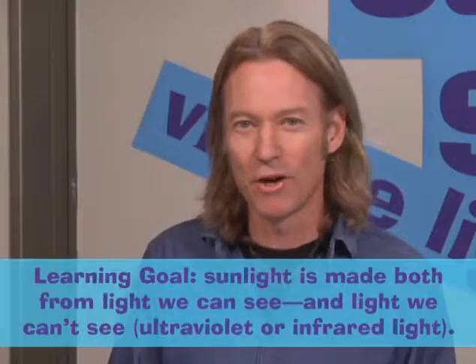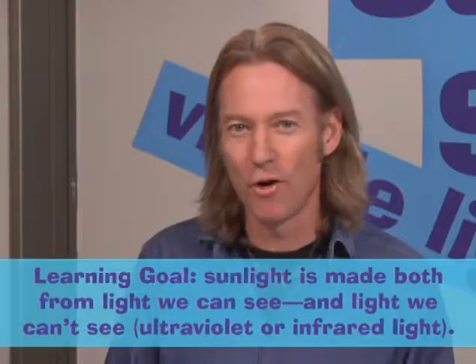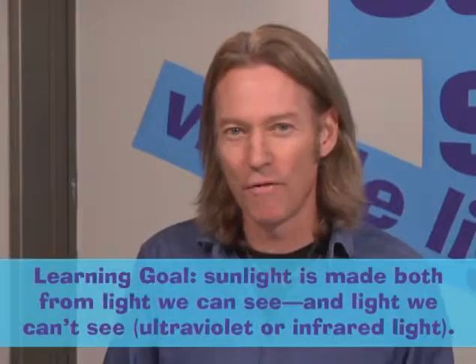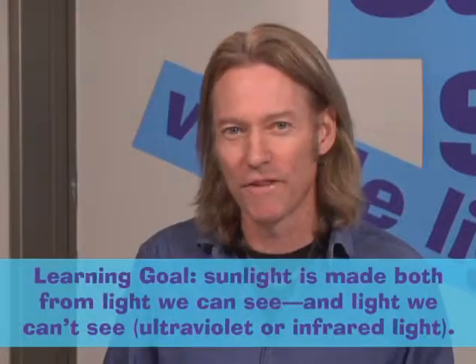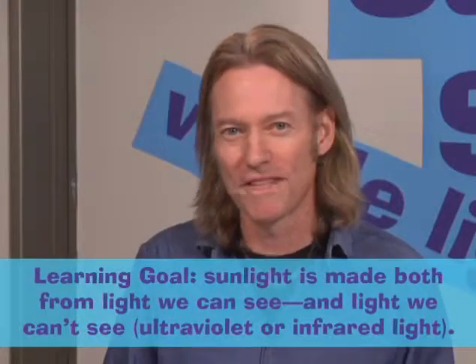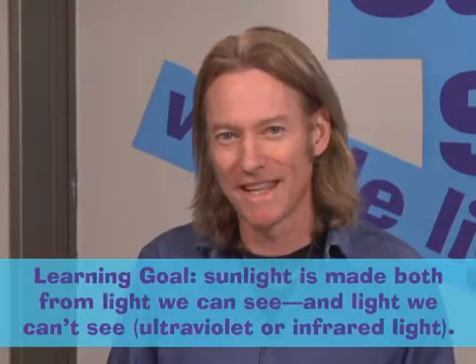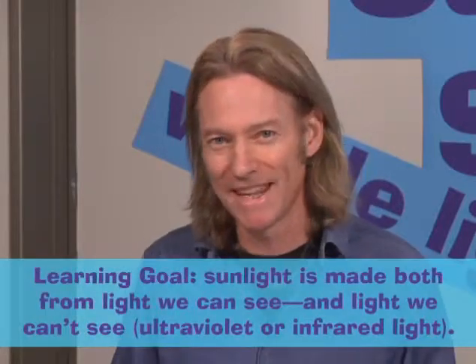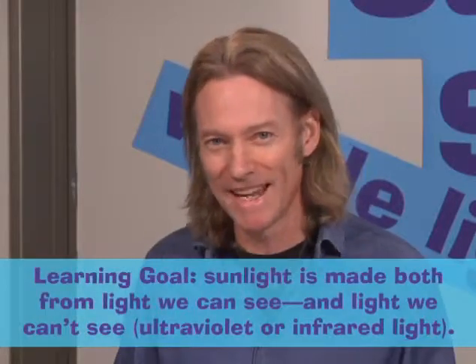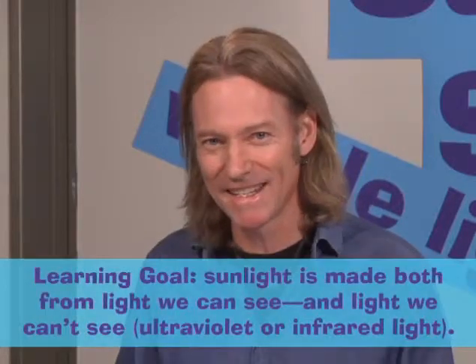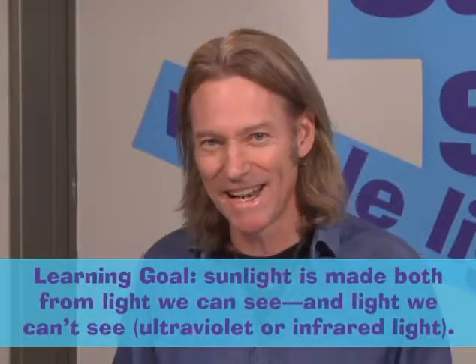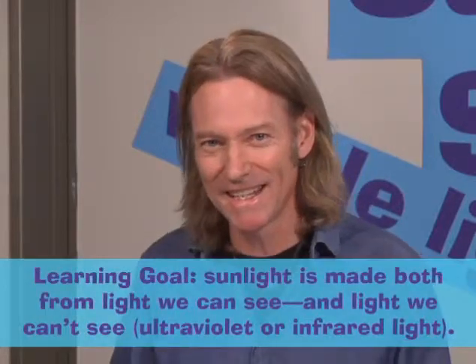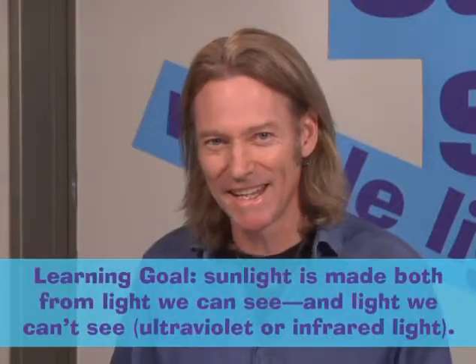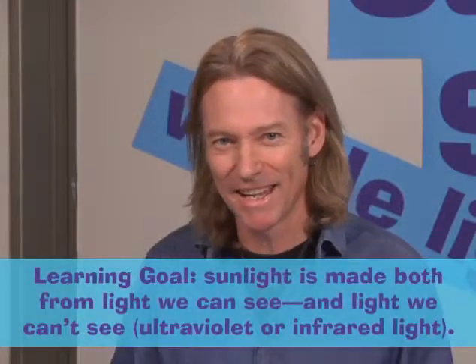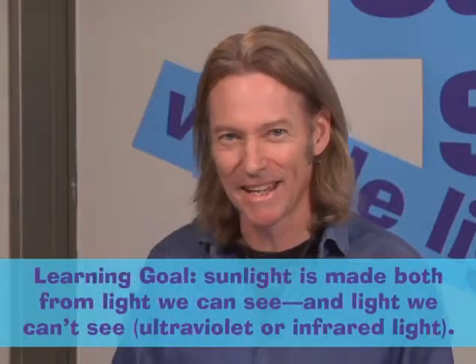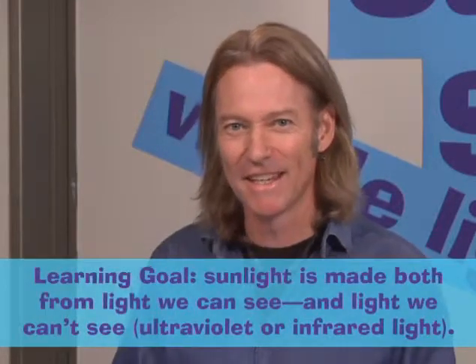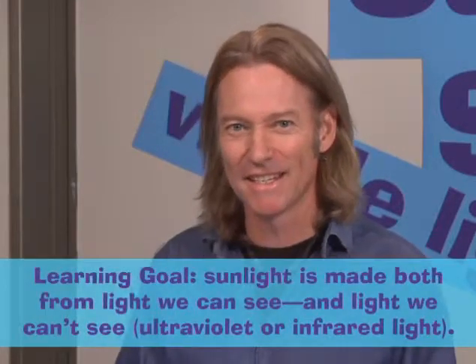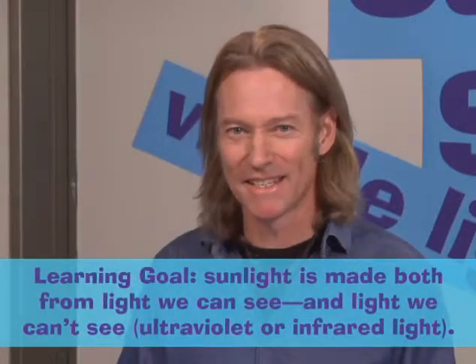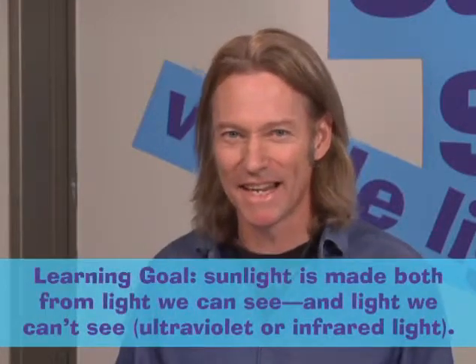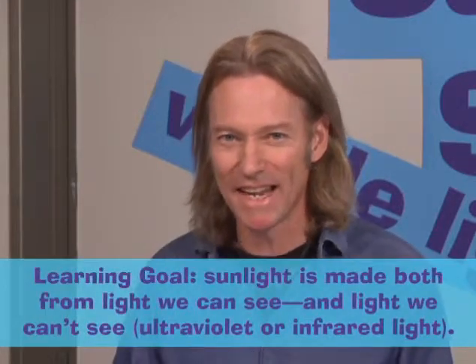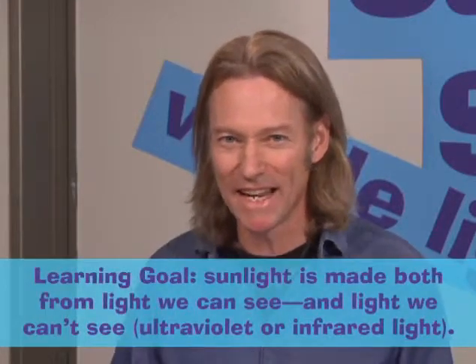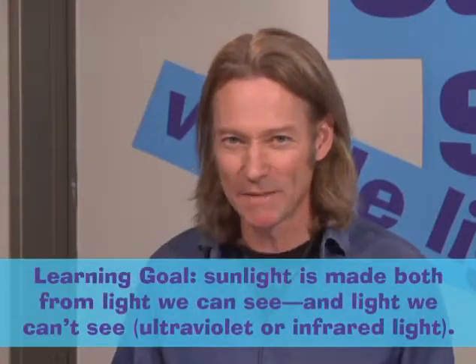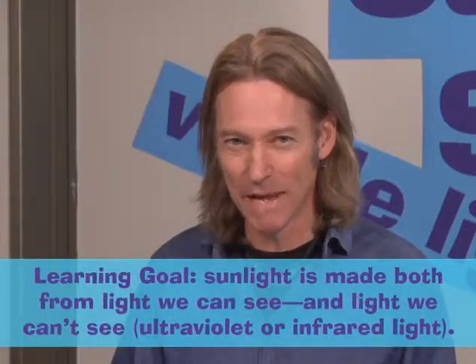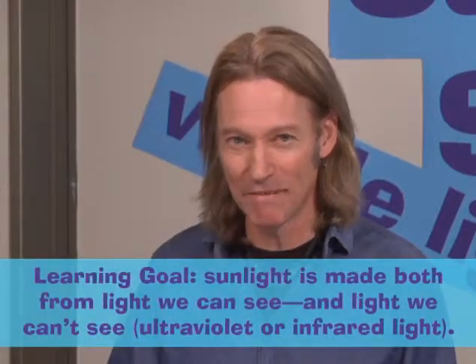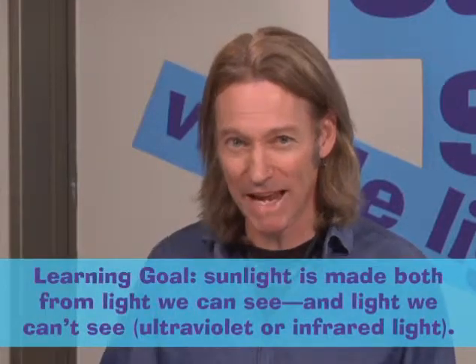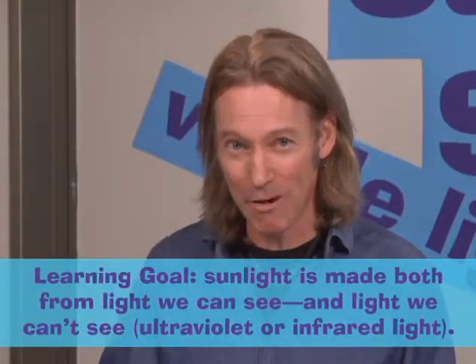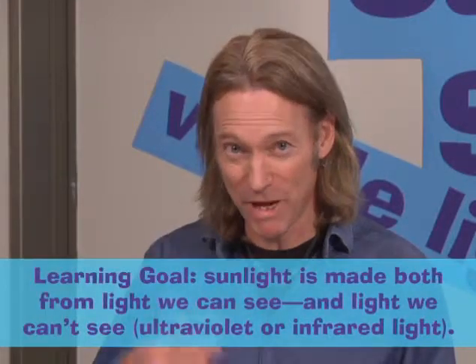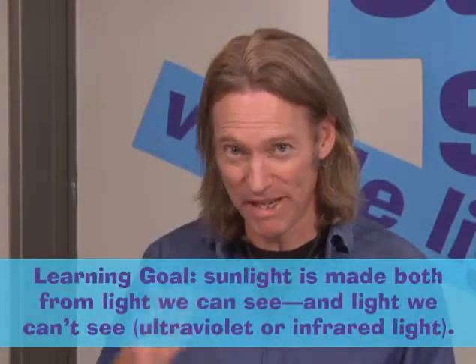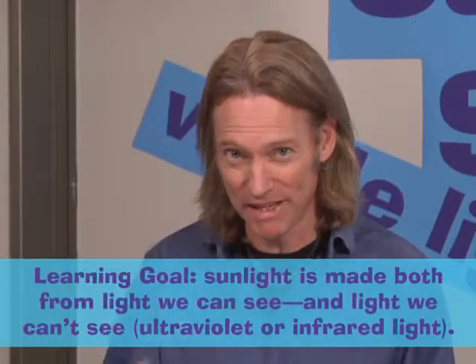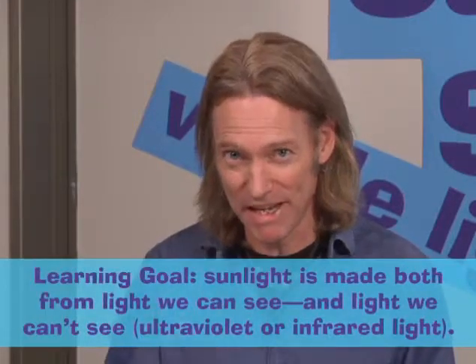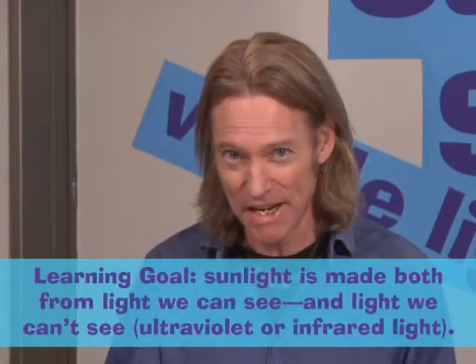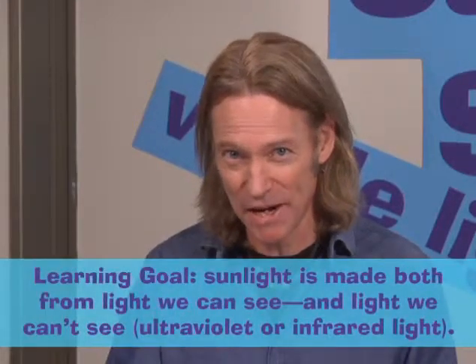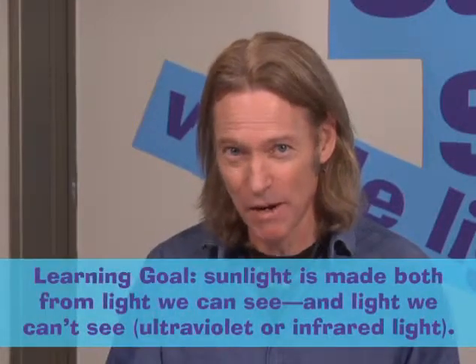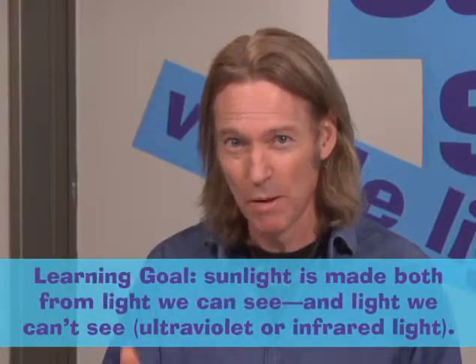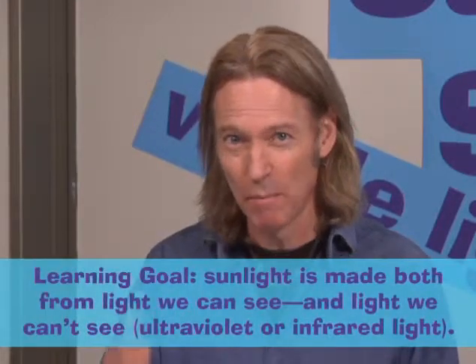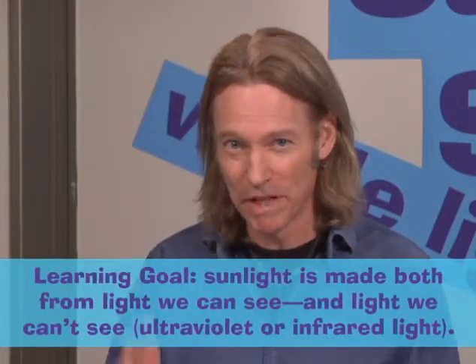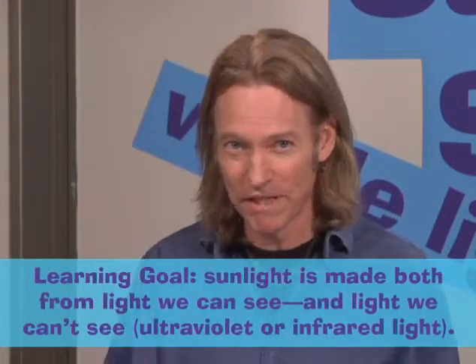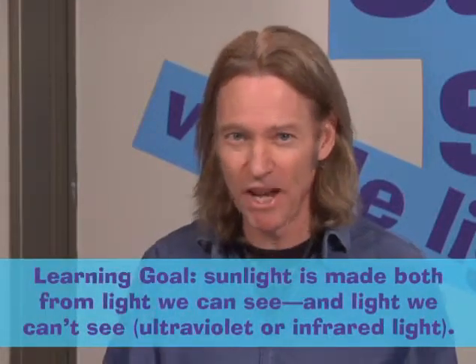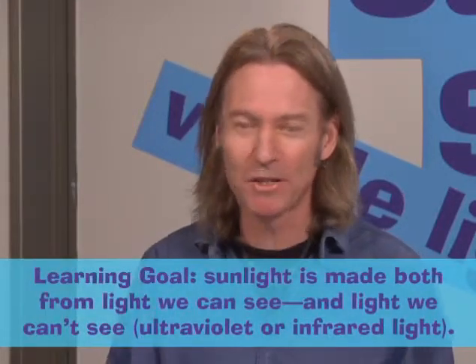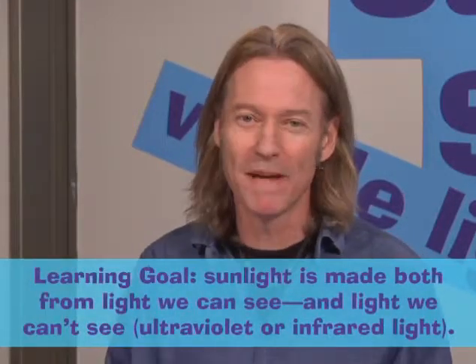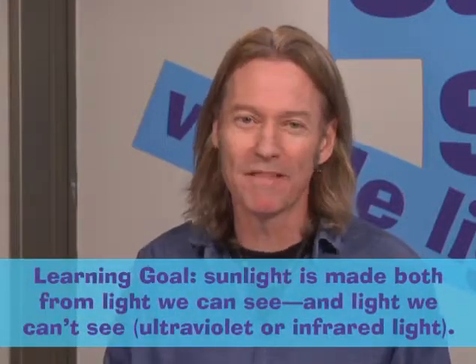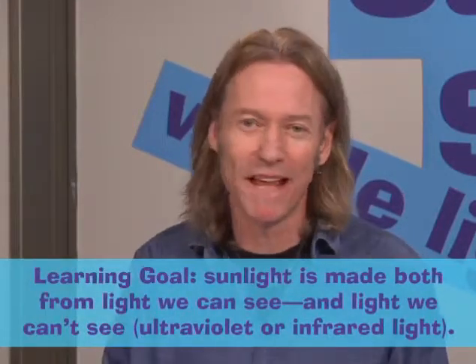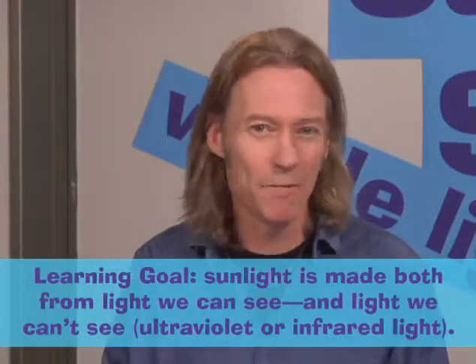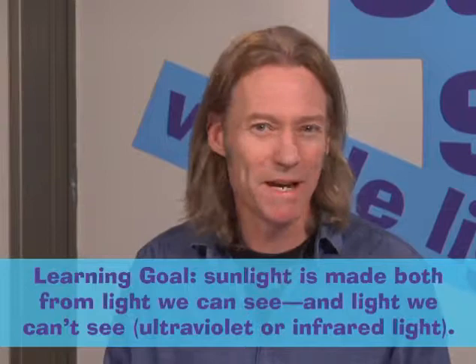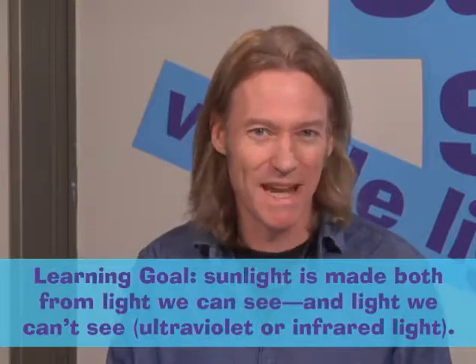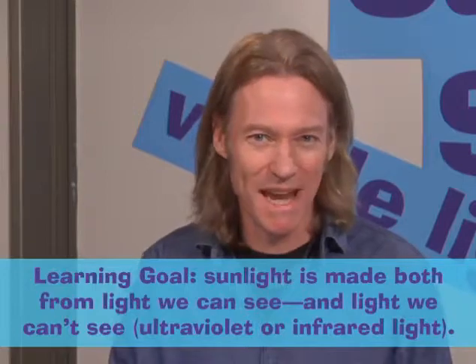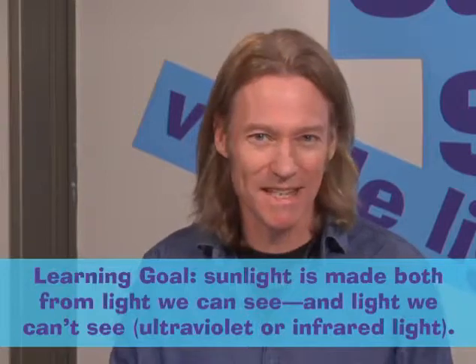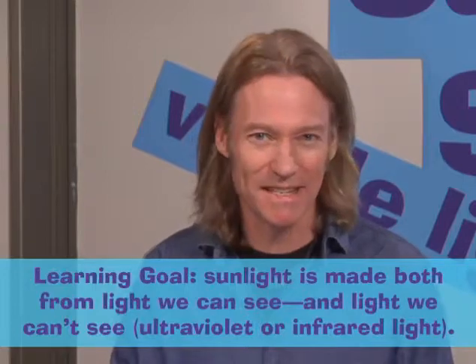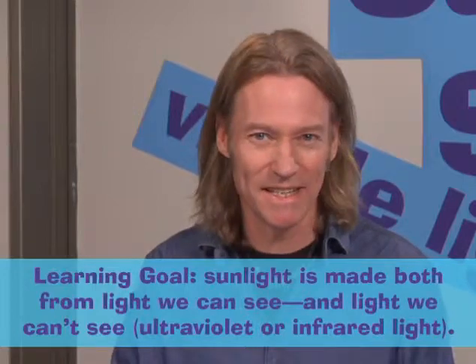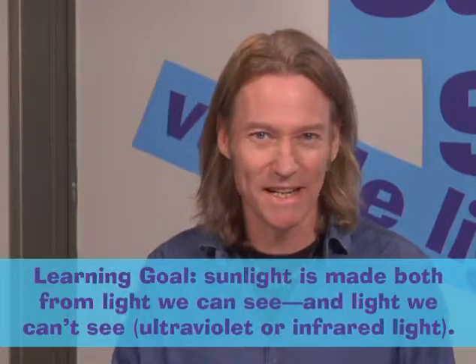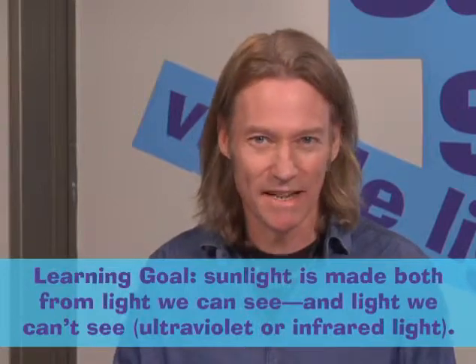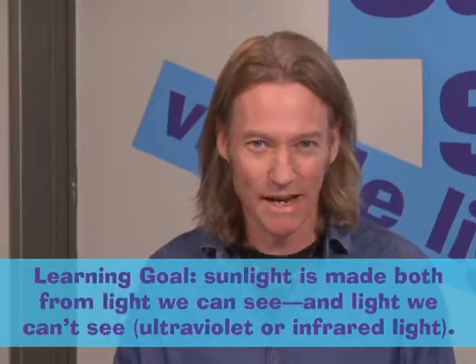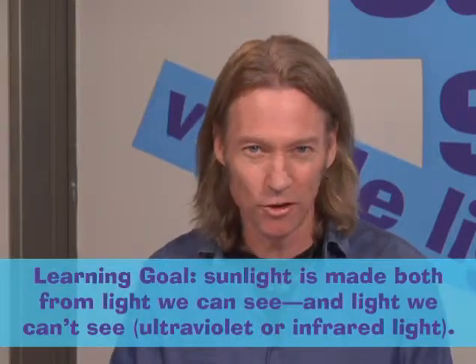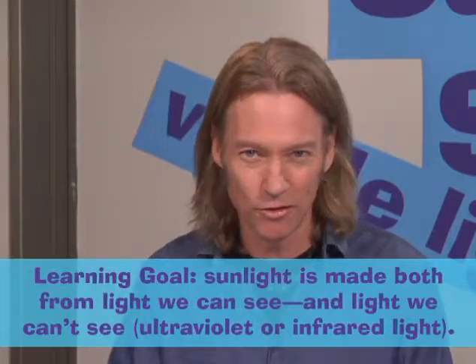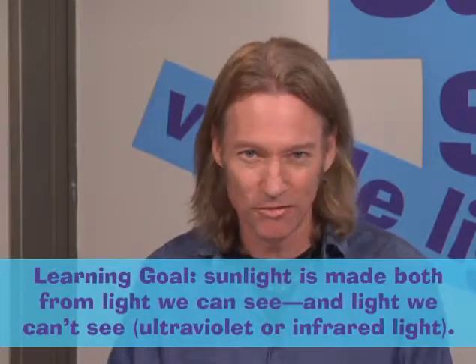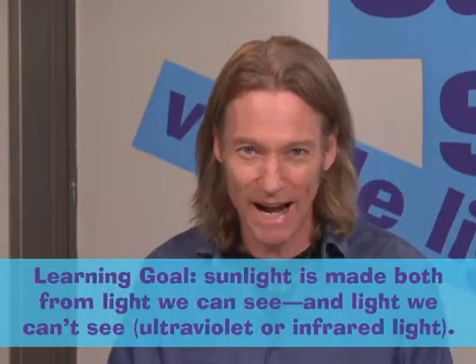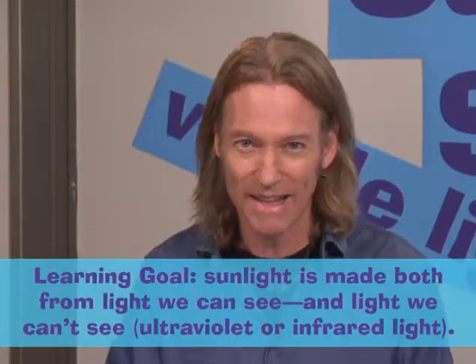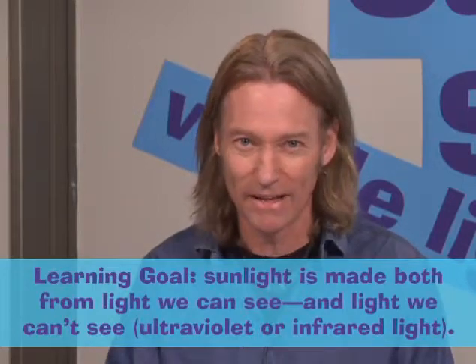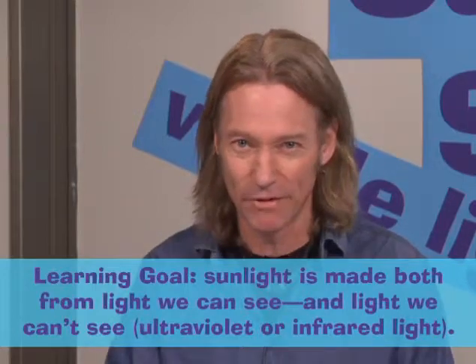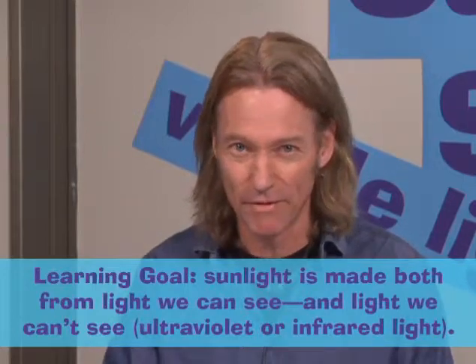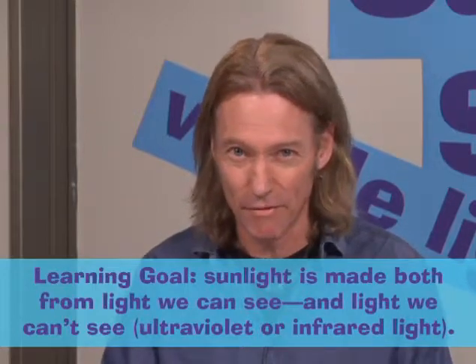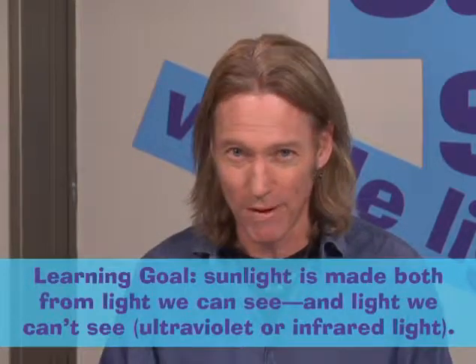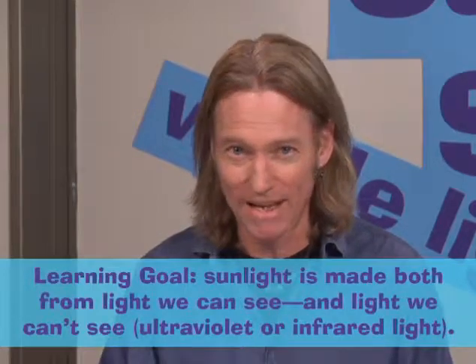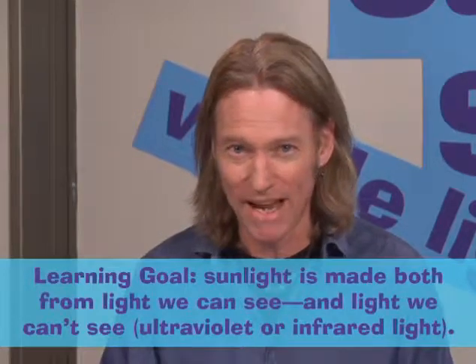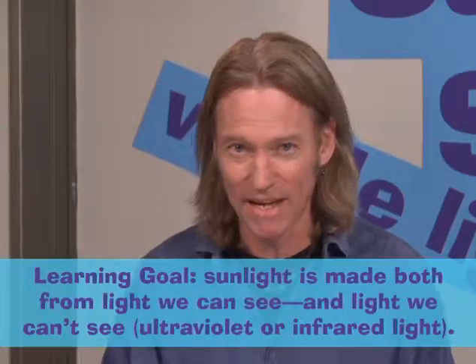The learning goal for the Sunlight Science Kit is that sunlight is made of light we can see, but it's also made of light we can't see, like ultraviolet or infrared light.